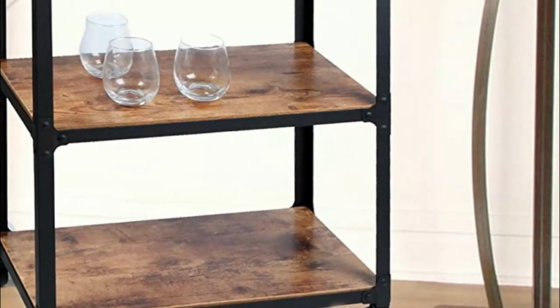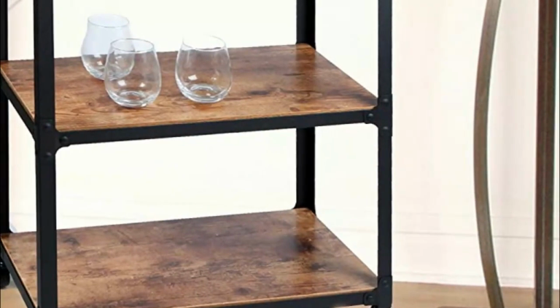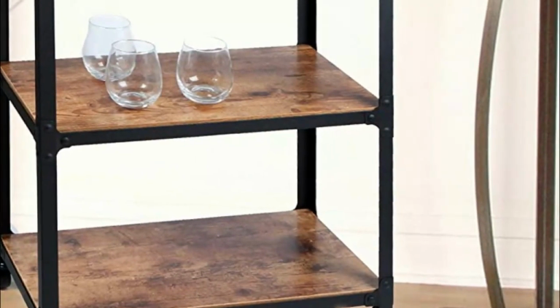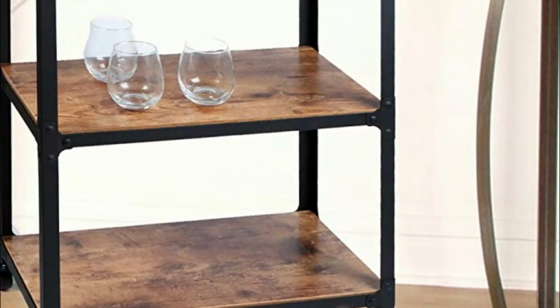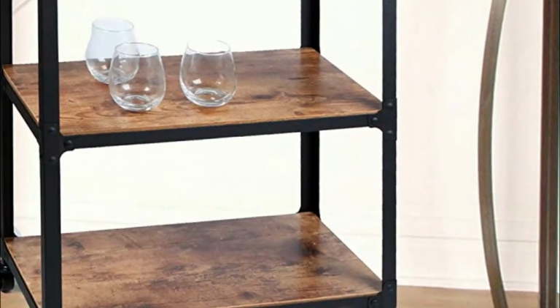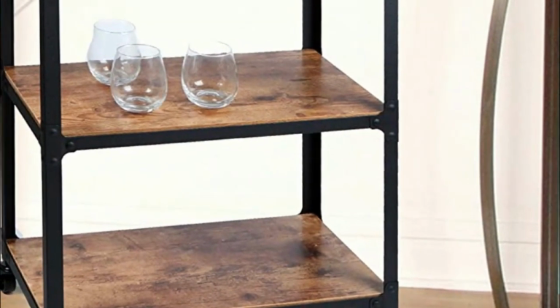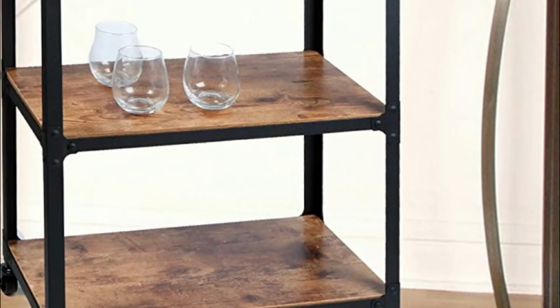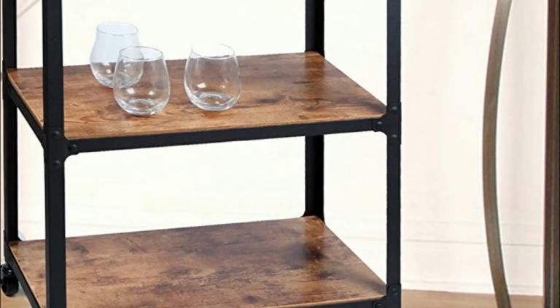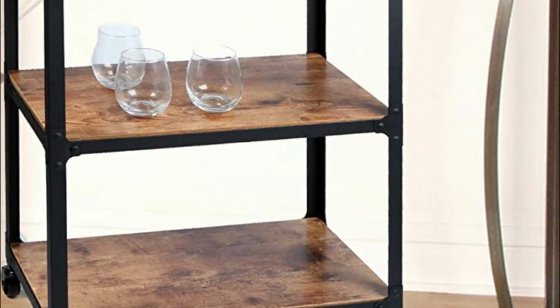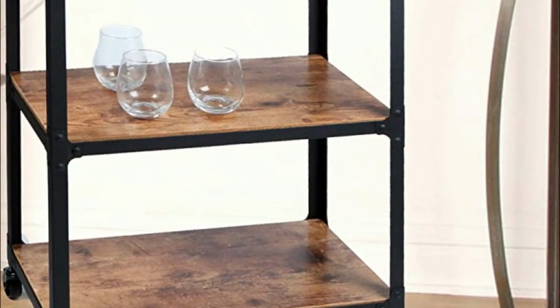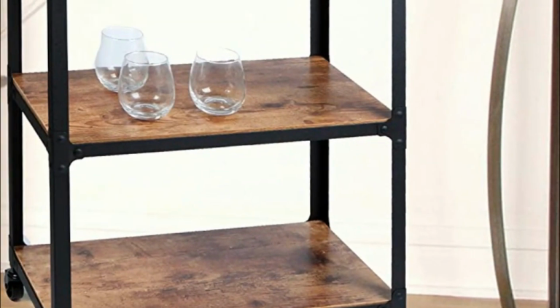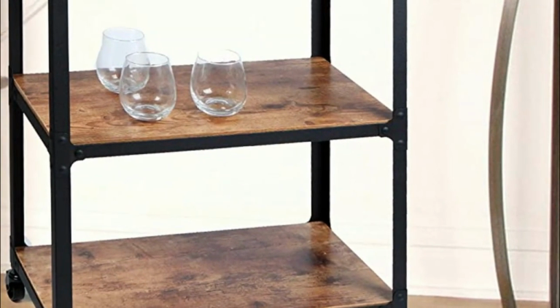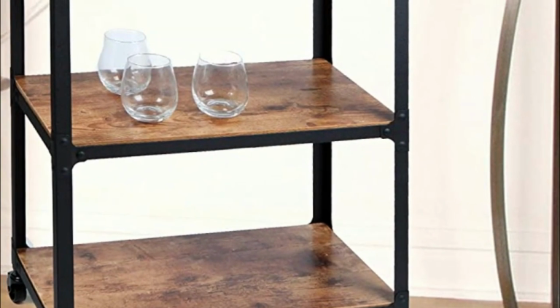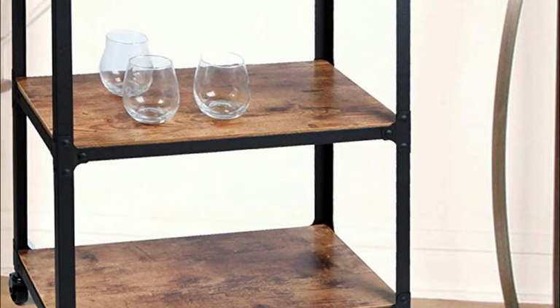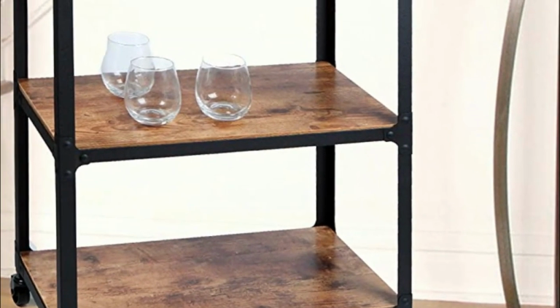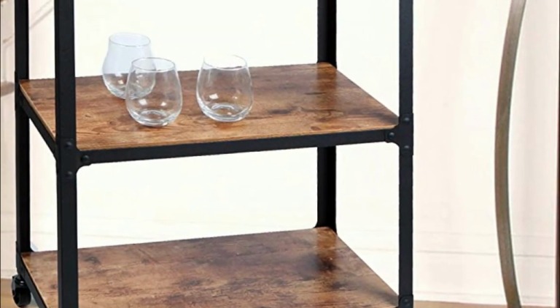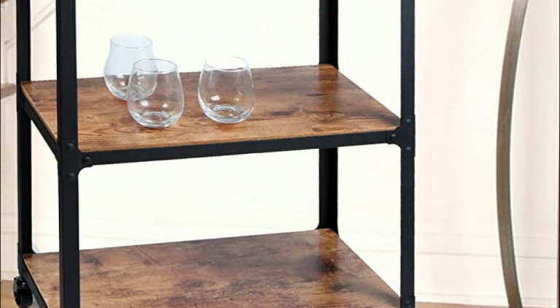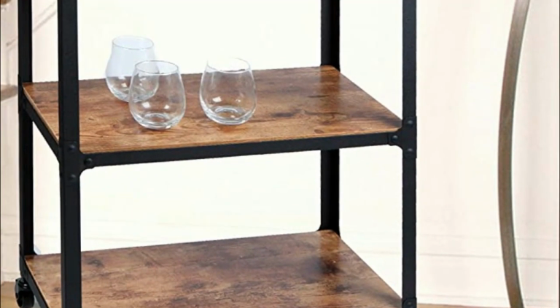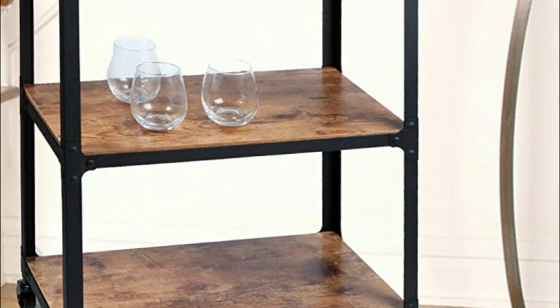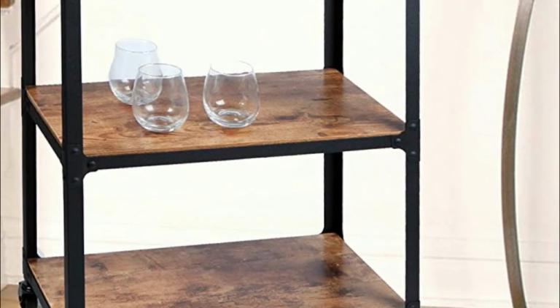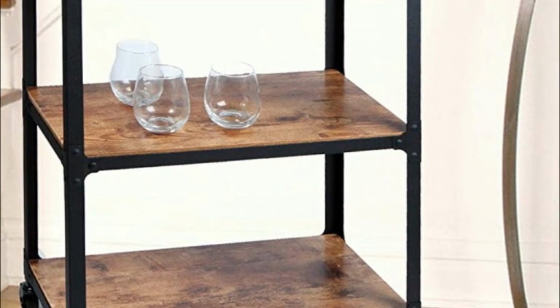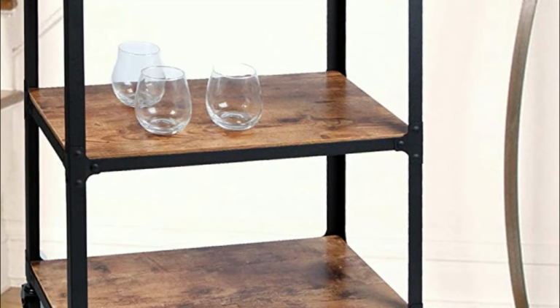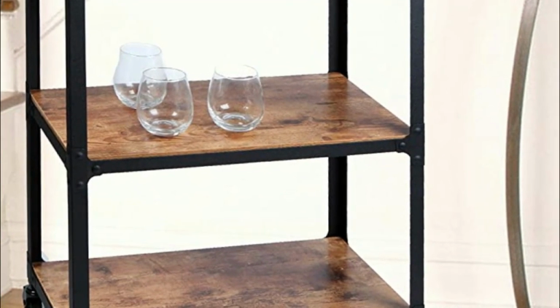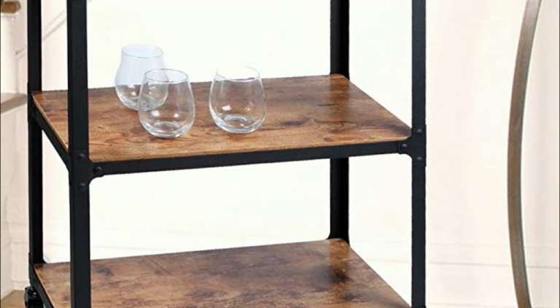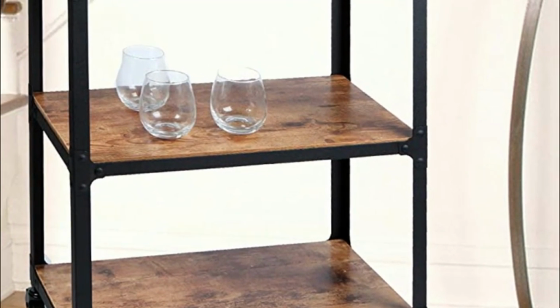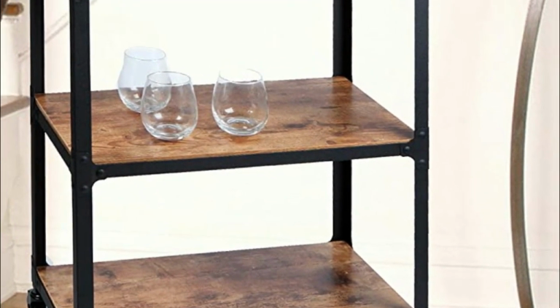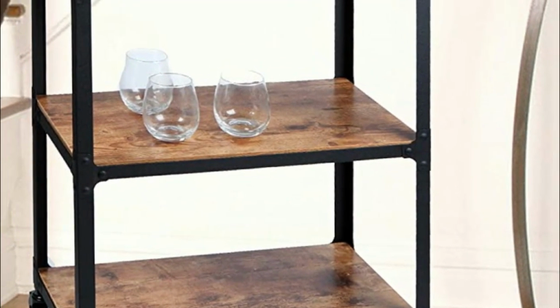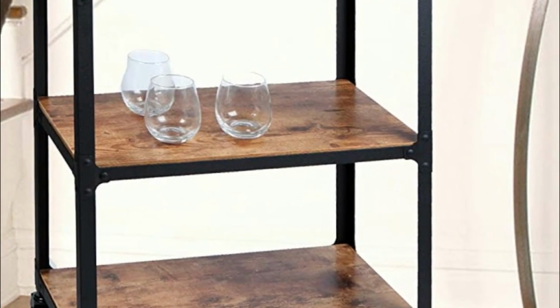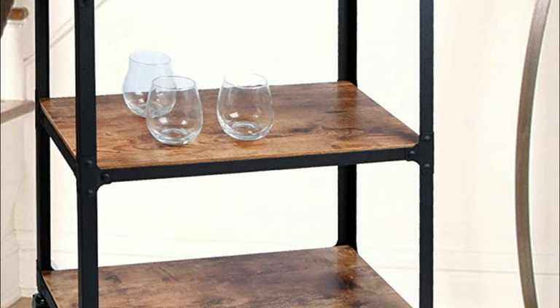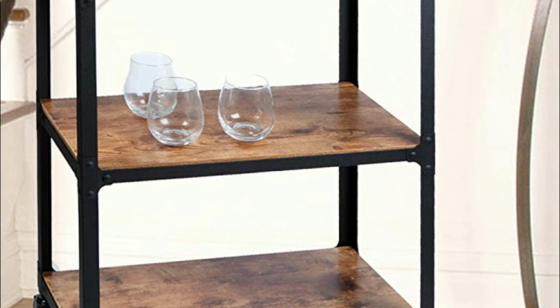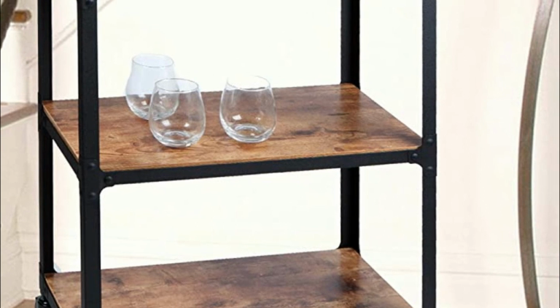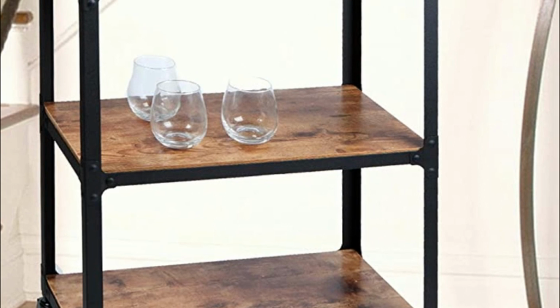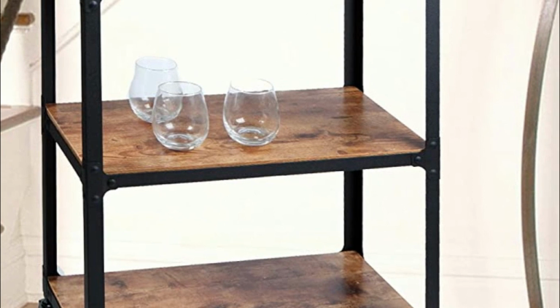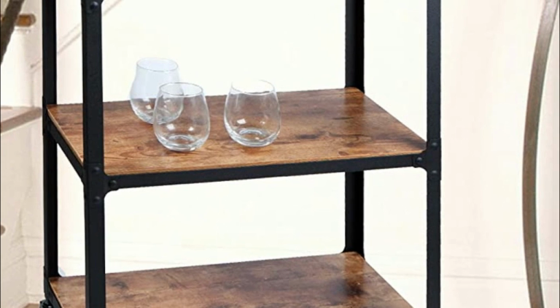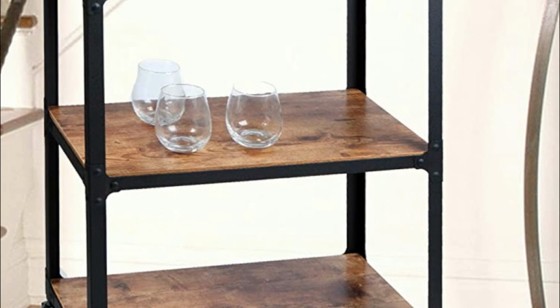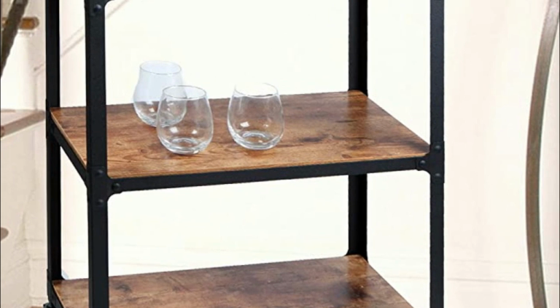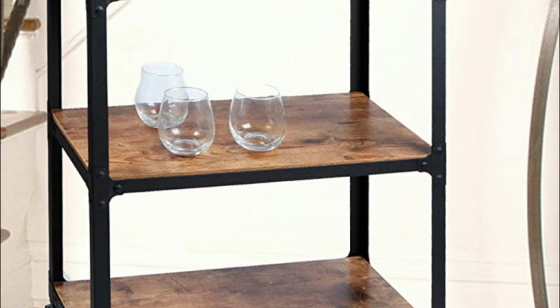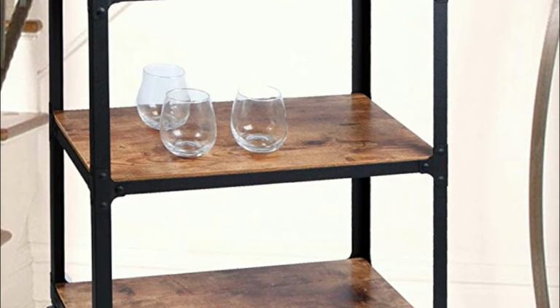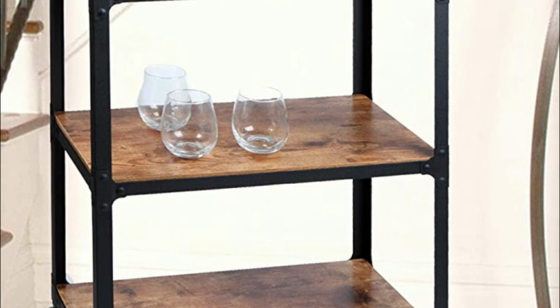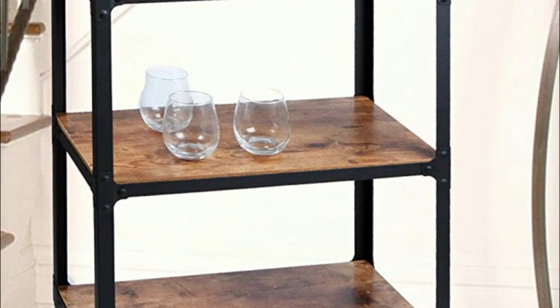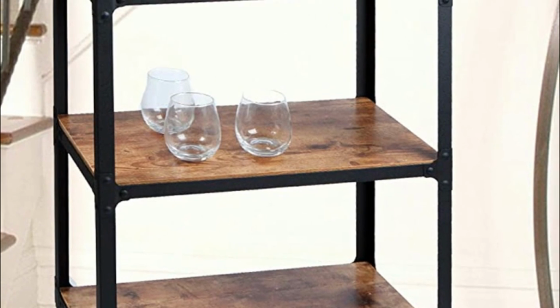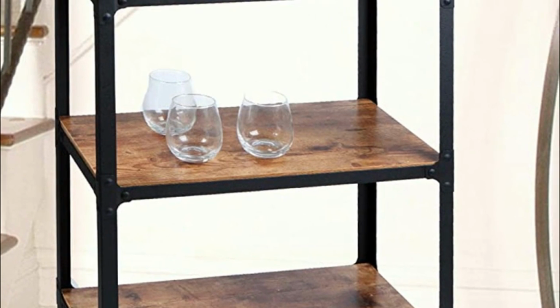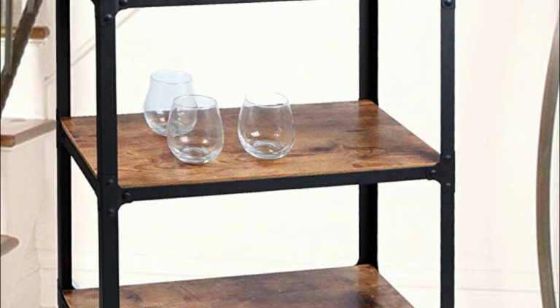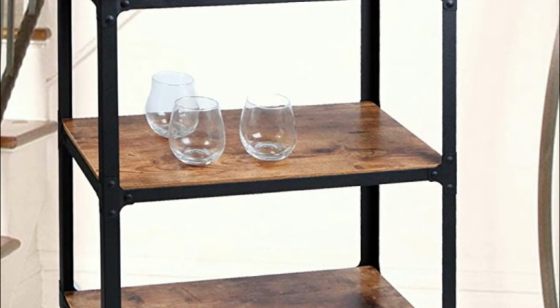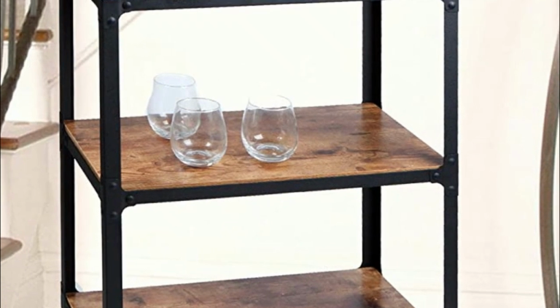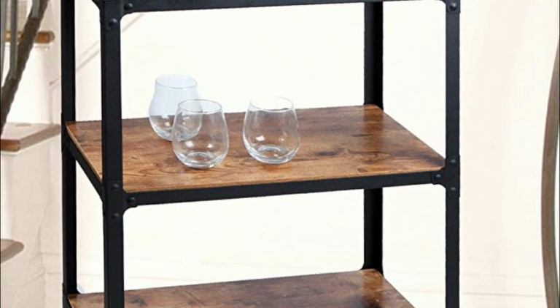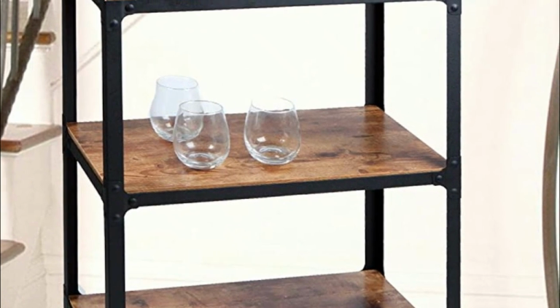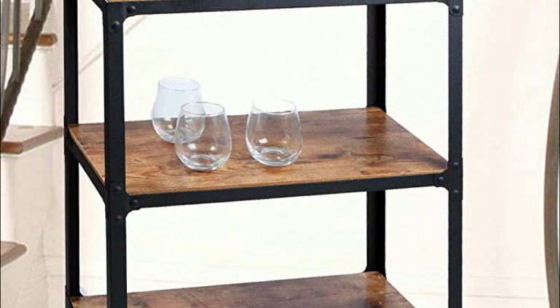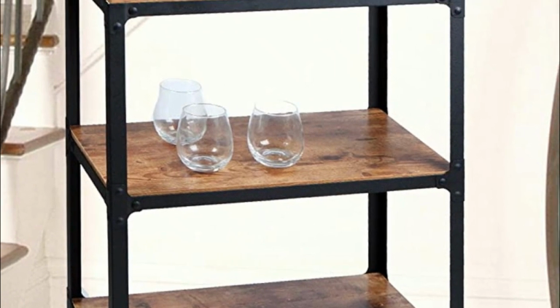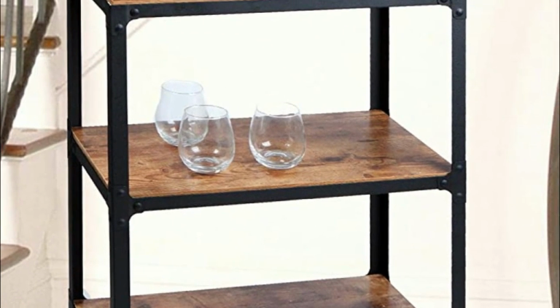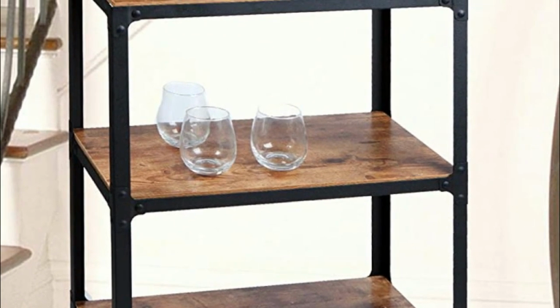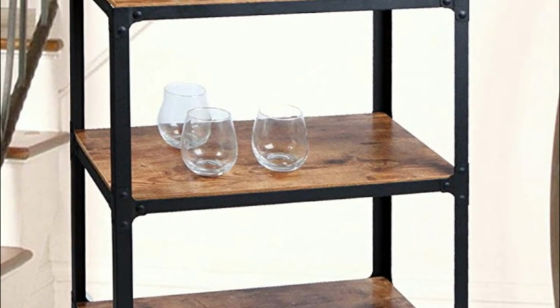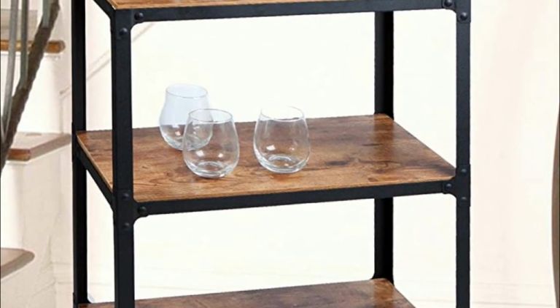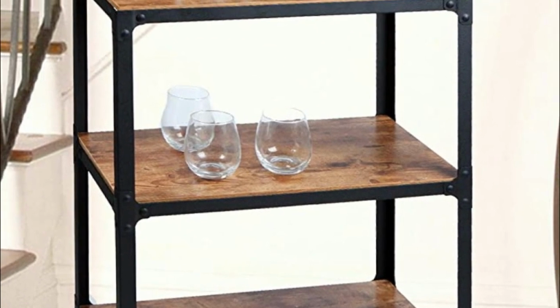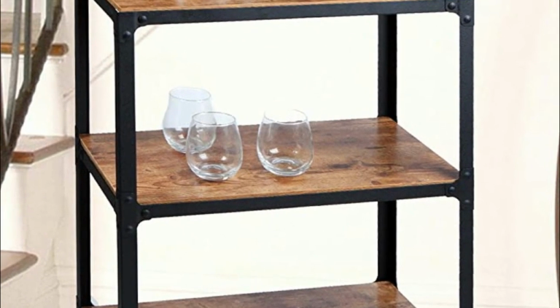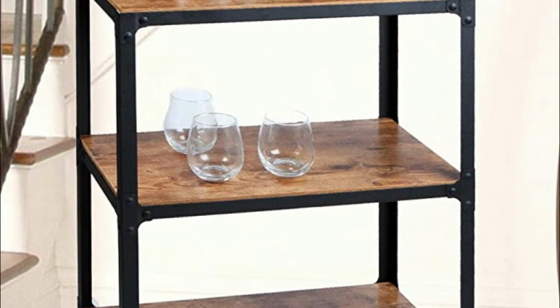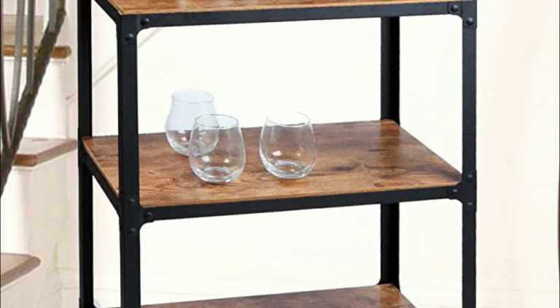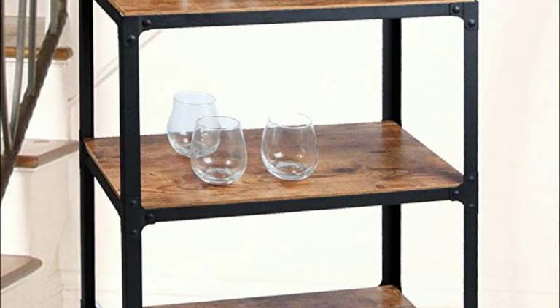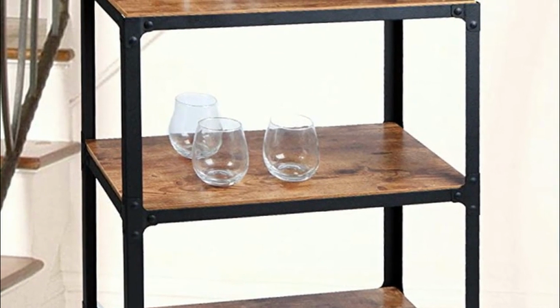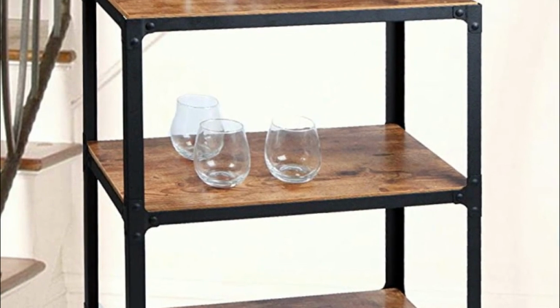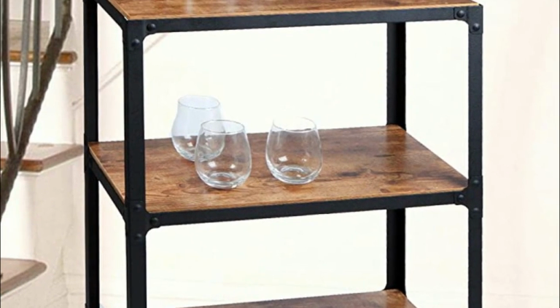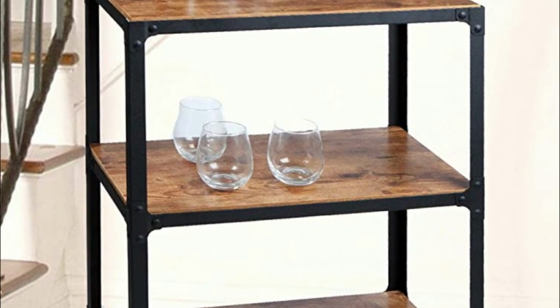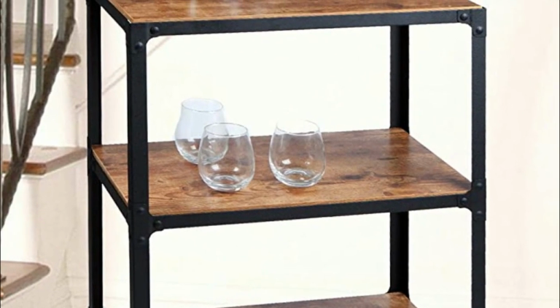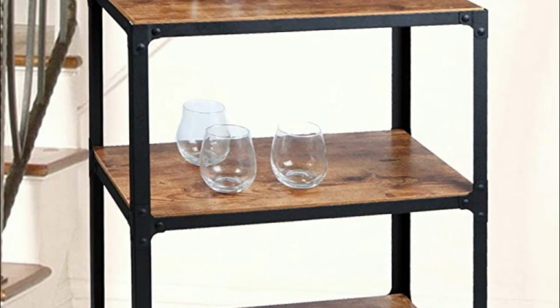The bar cart offers three shelves of easy and simple multi-purpose storage for wine, serving food, or storing supplies on the go, offering endless storage versatility.